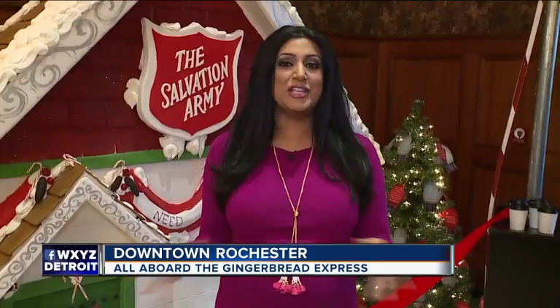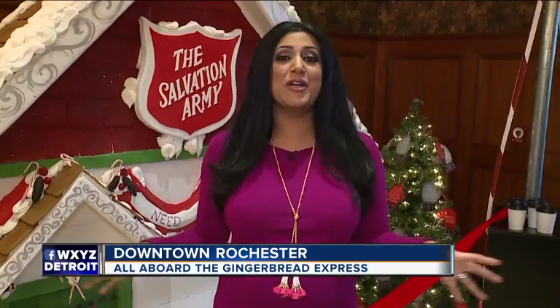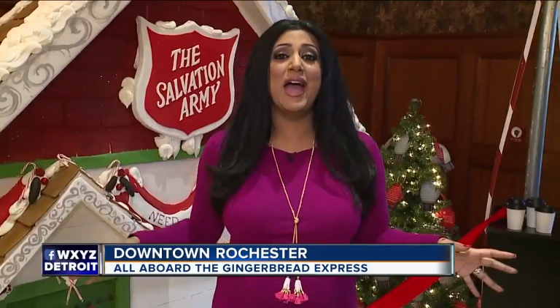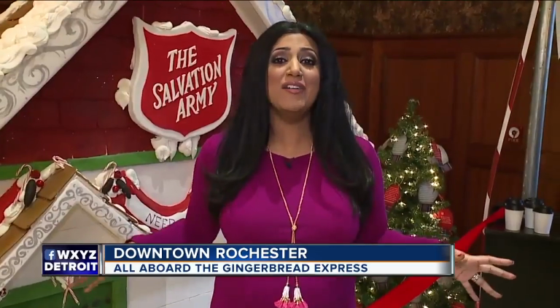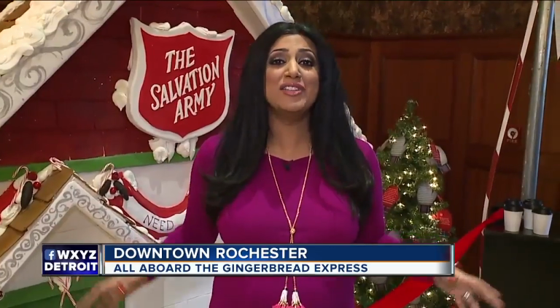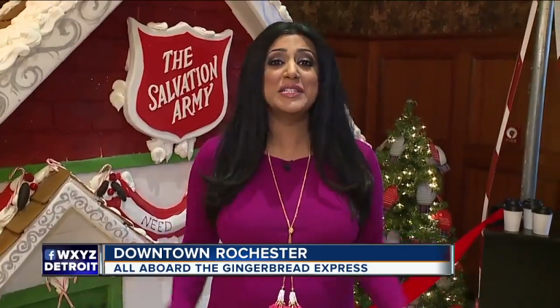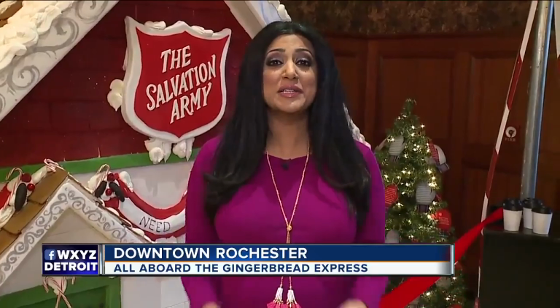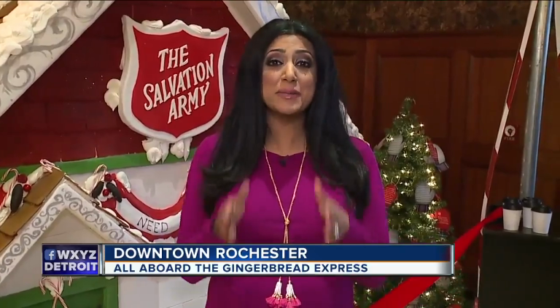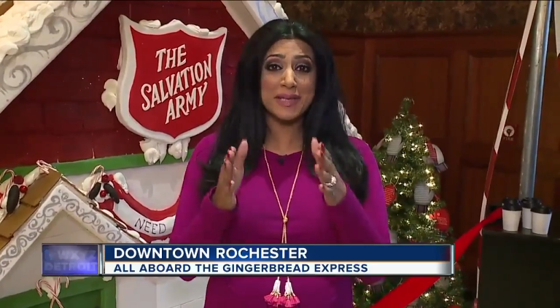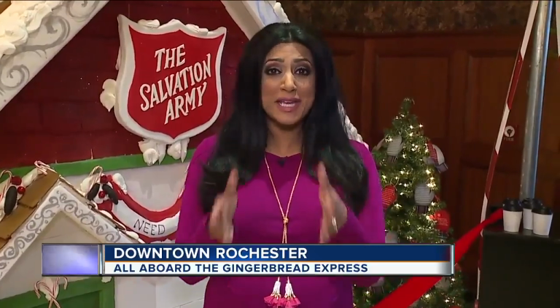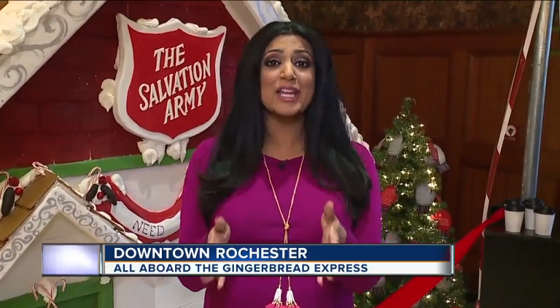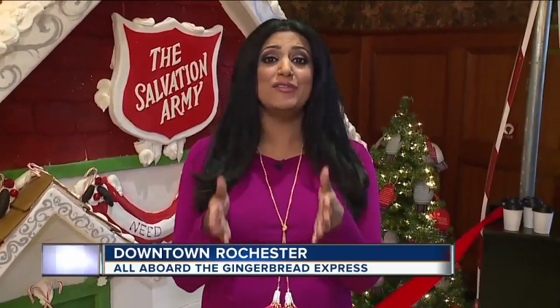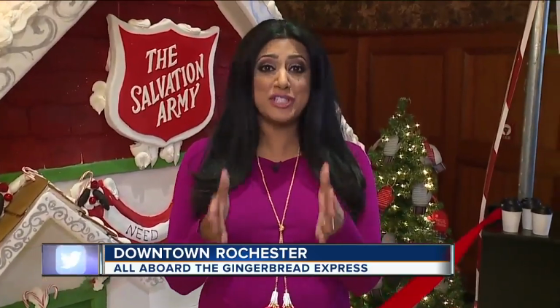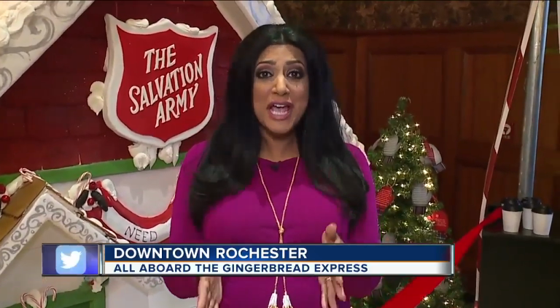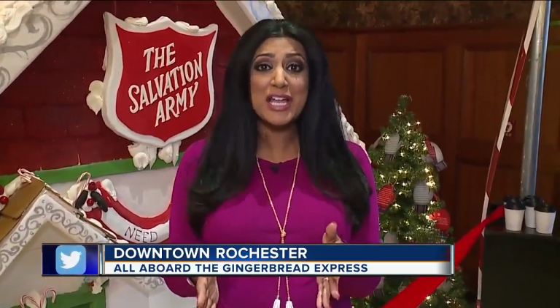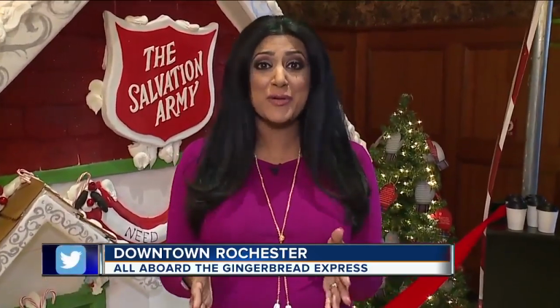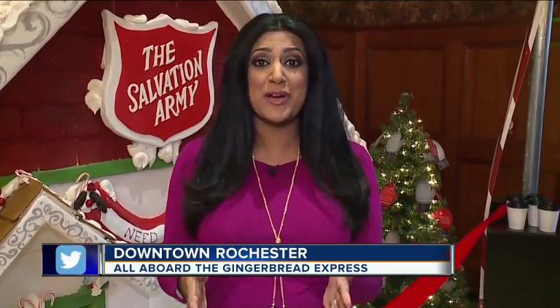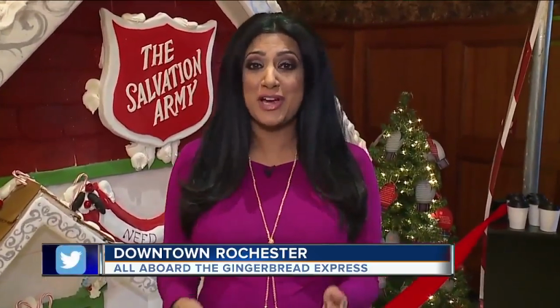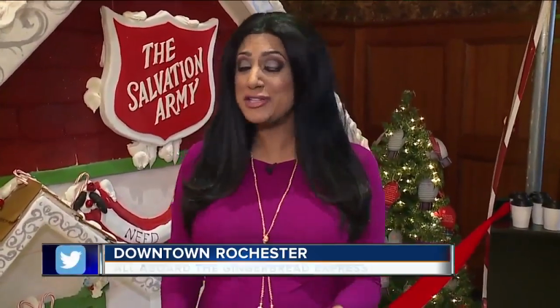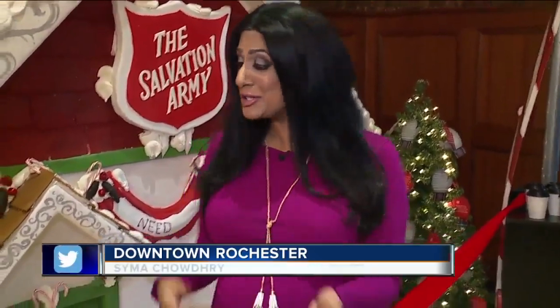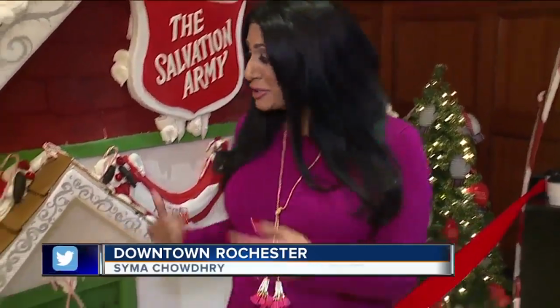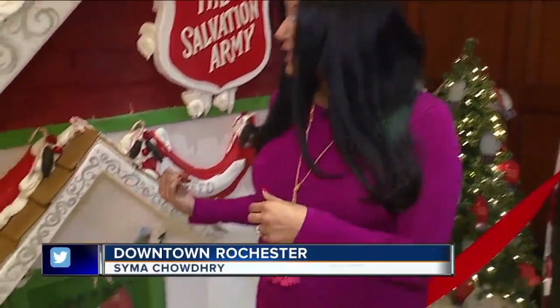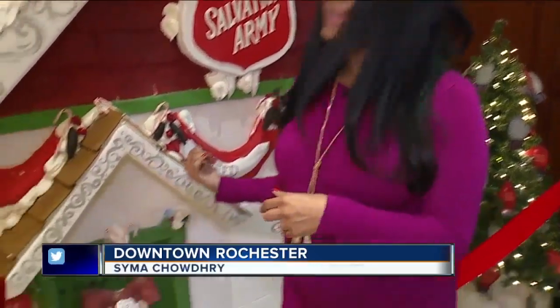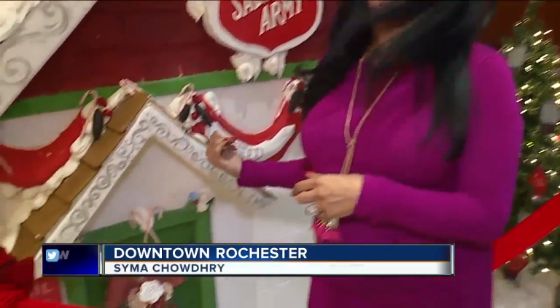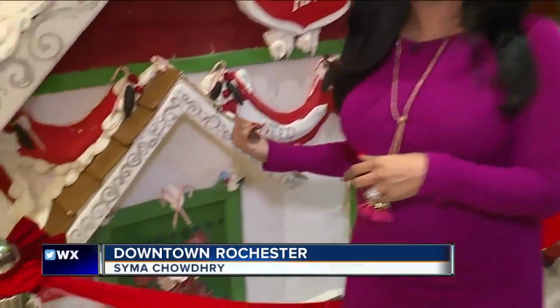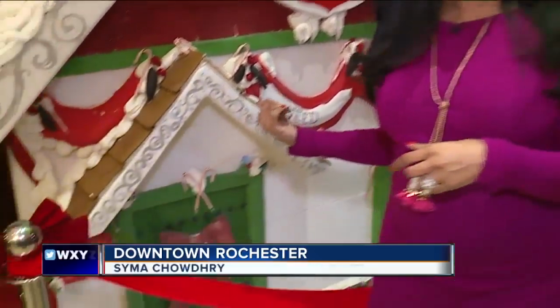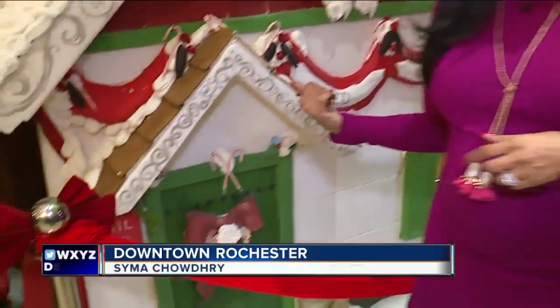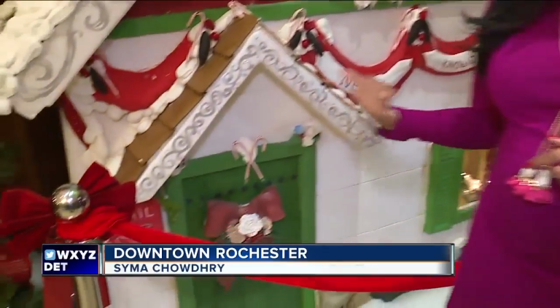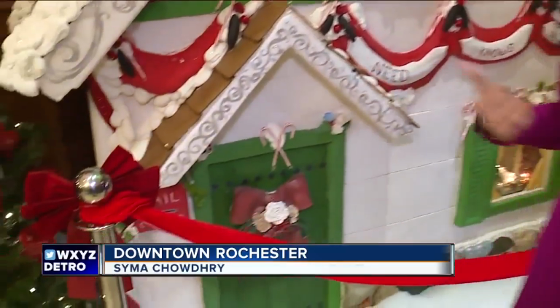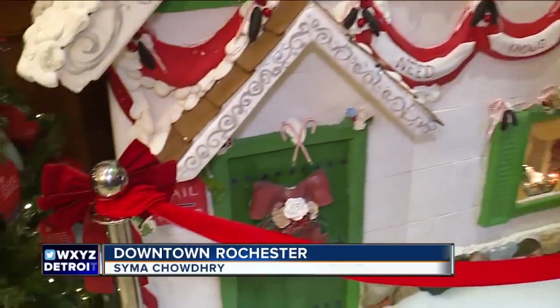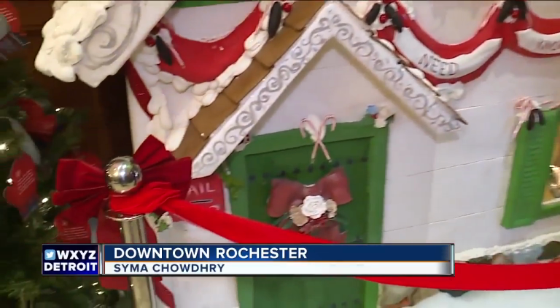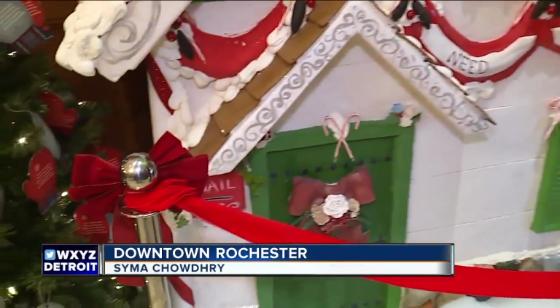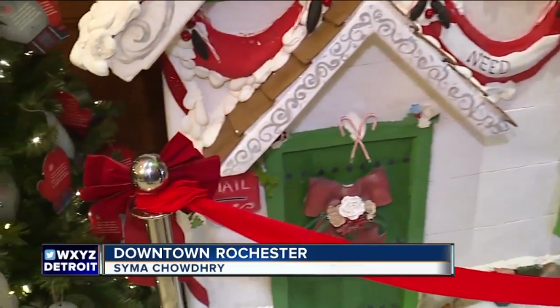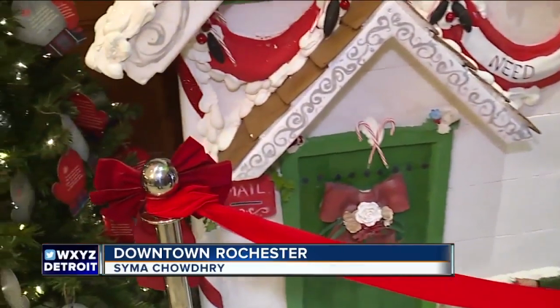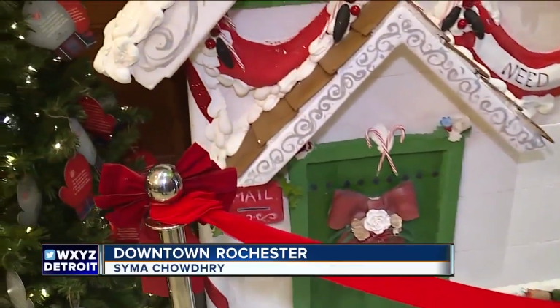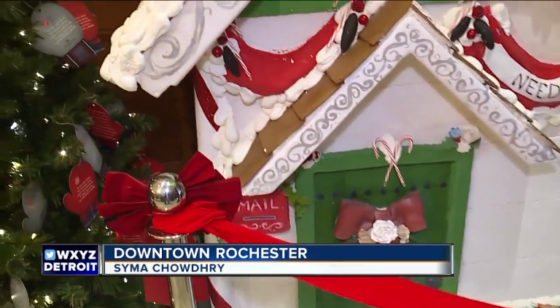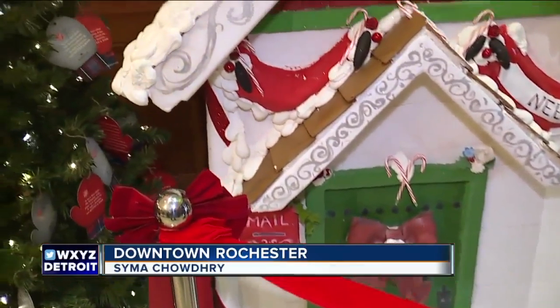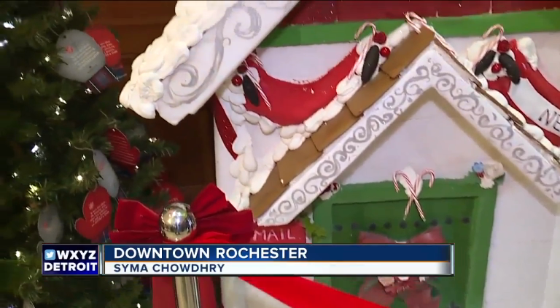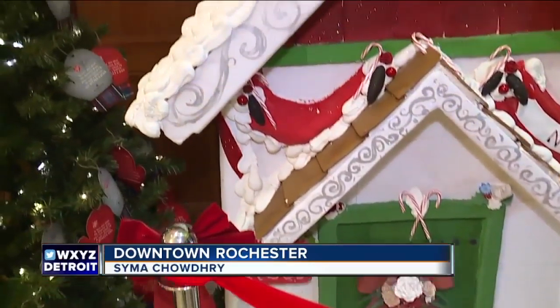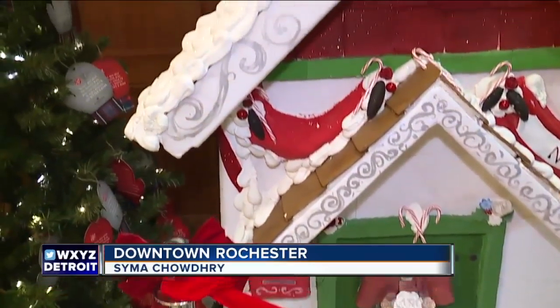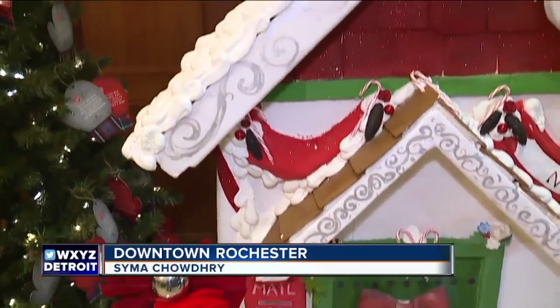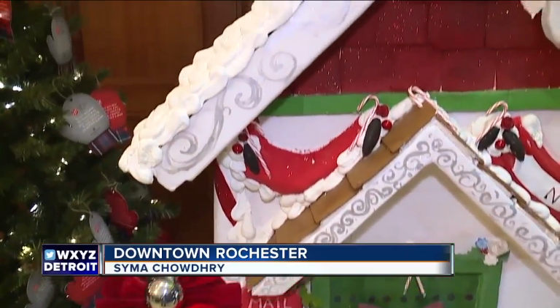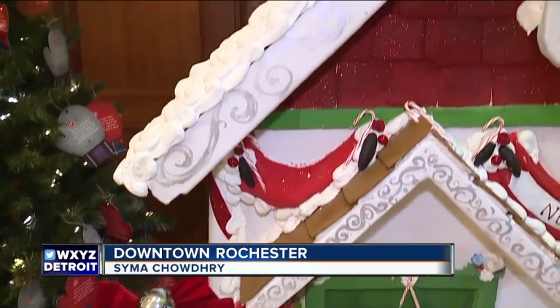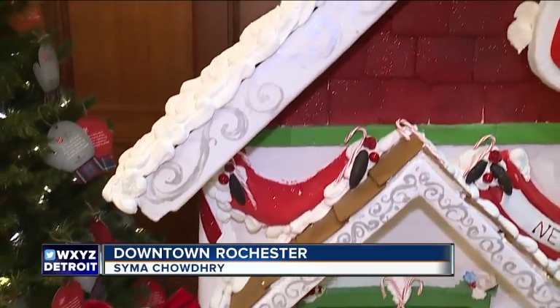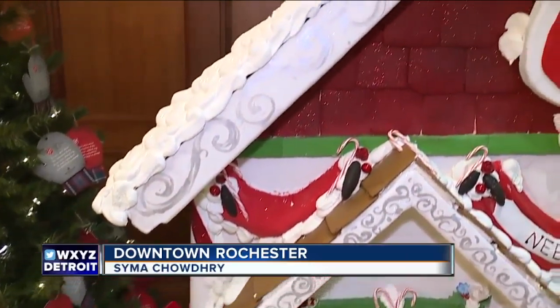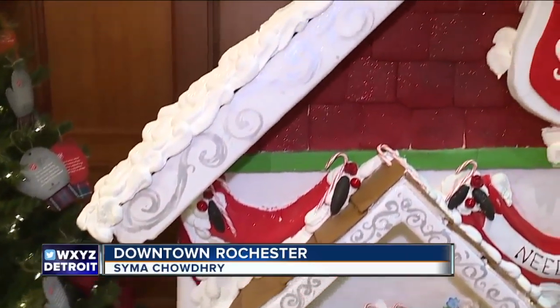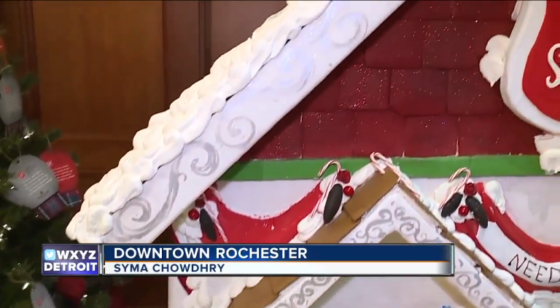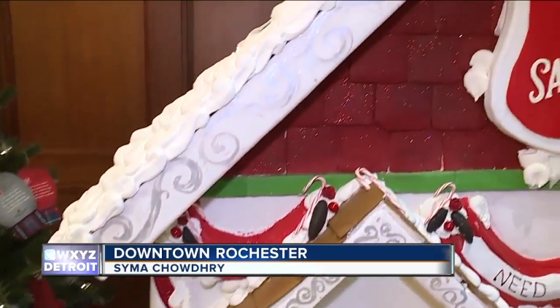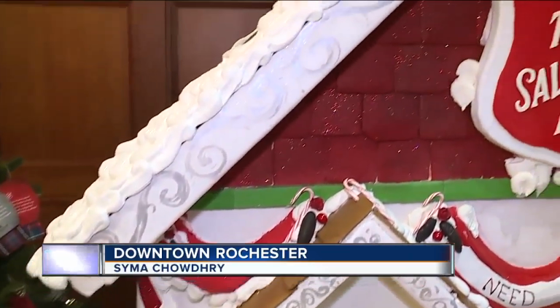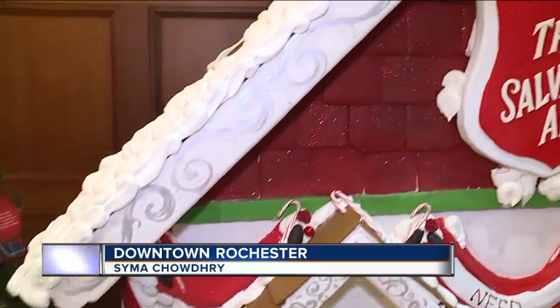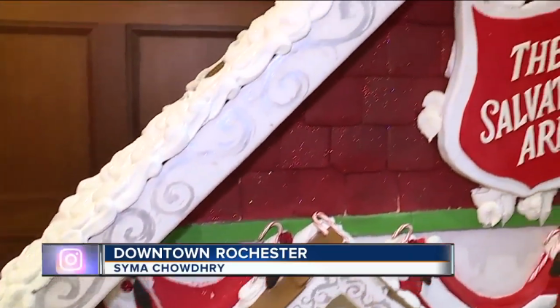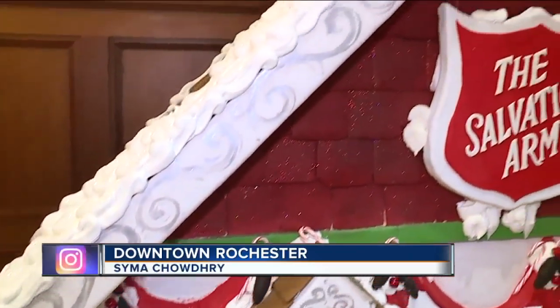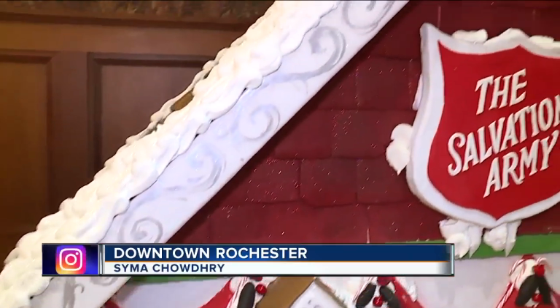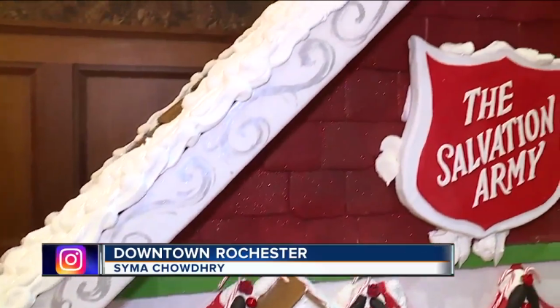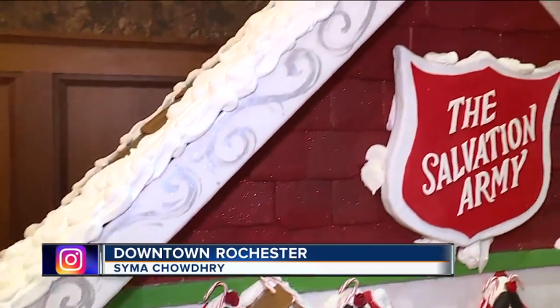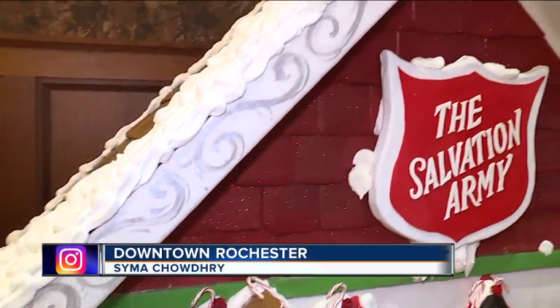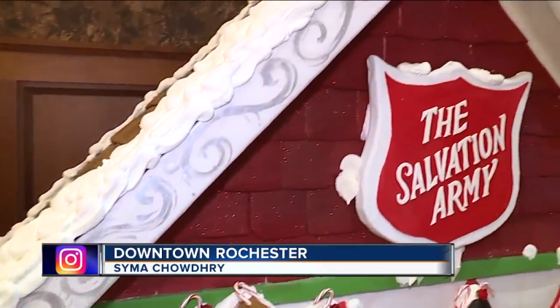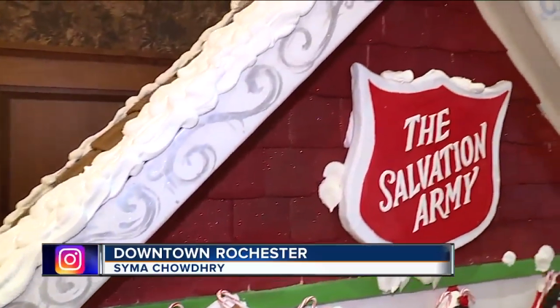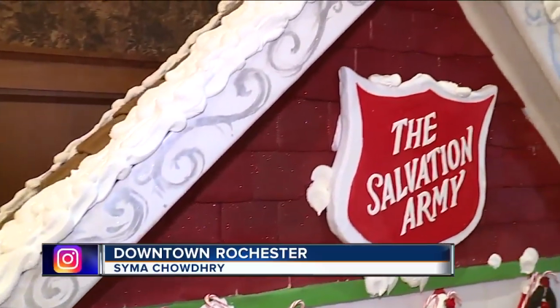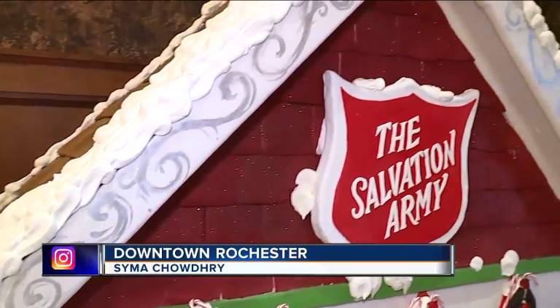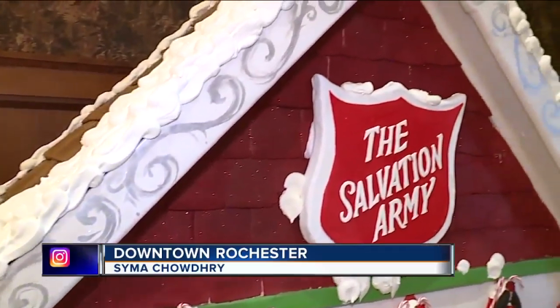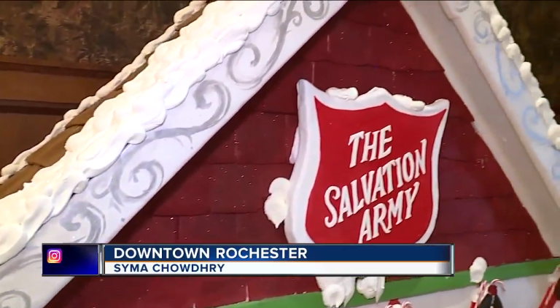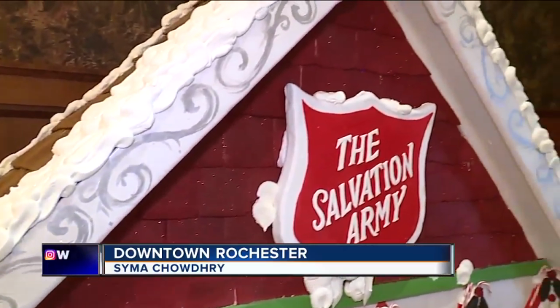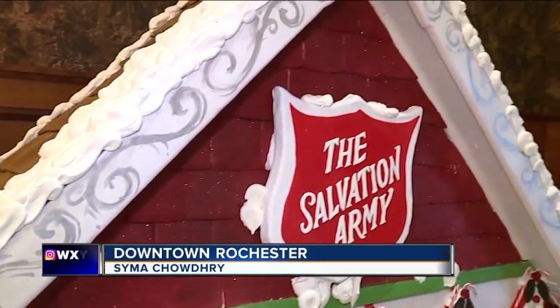And you have until the beginning of January to check out these sweet treats. In Rochester, Simon Chowdhury for 7 Action News.